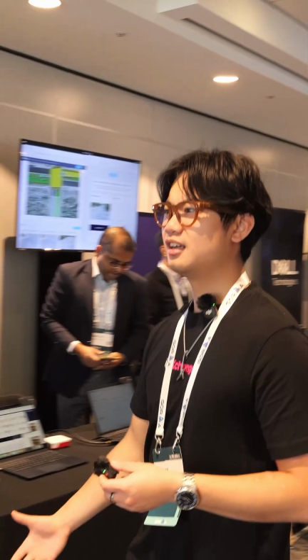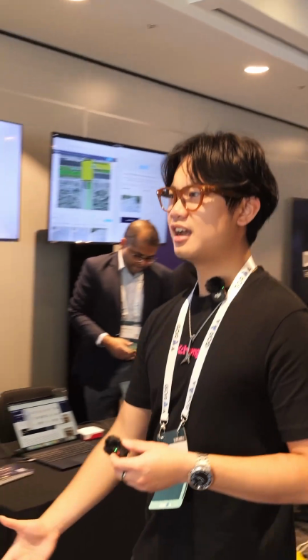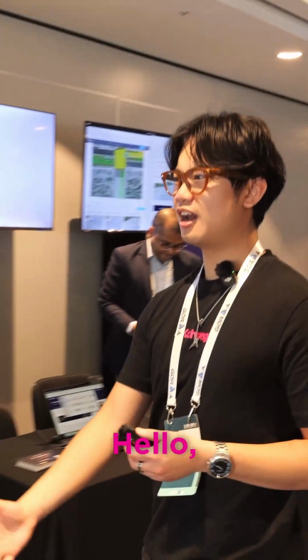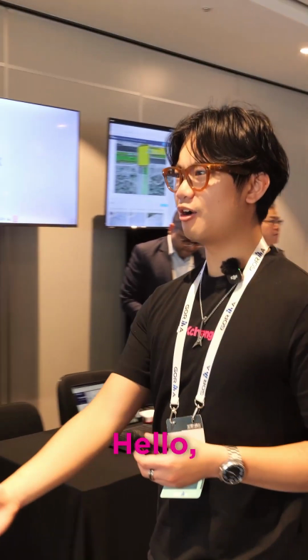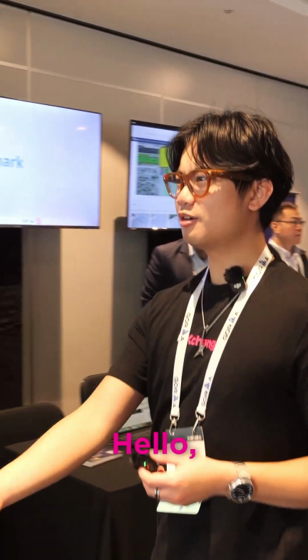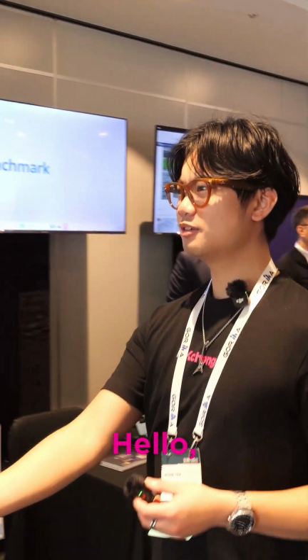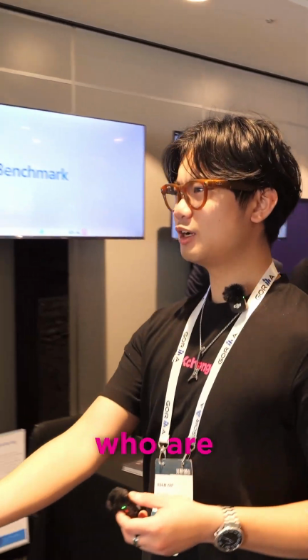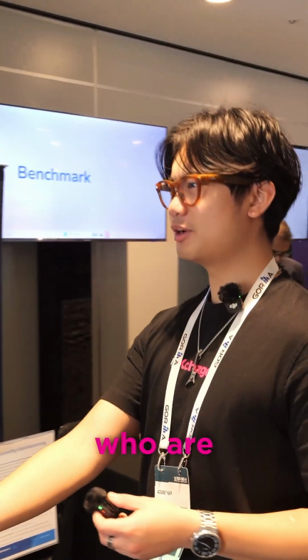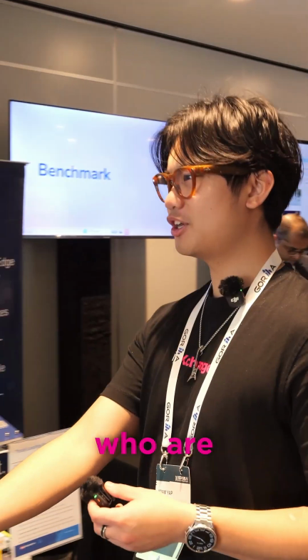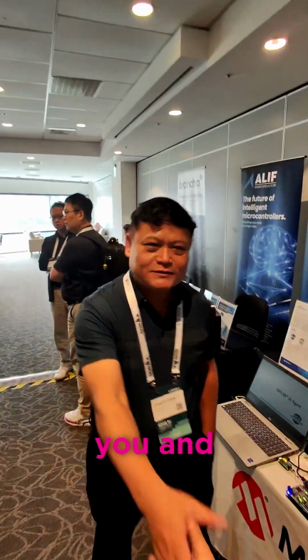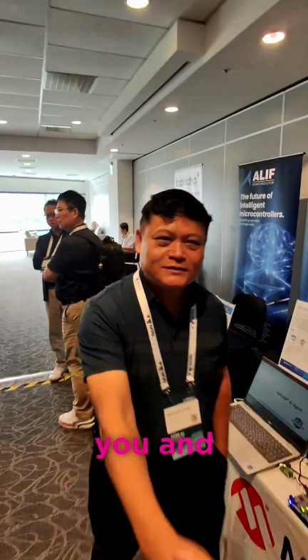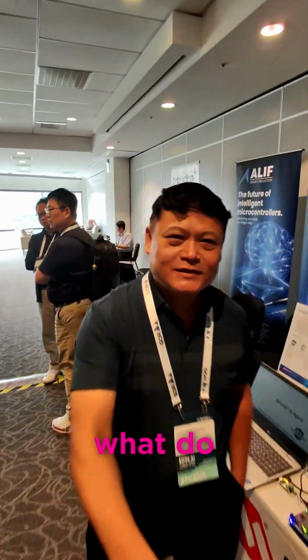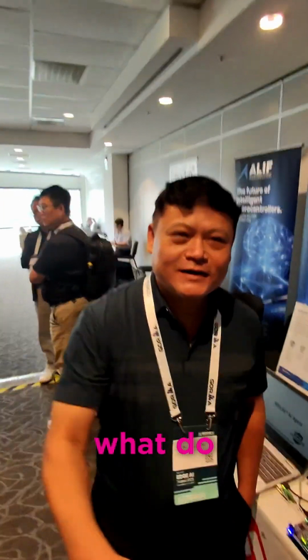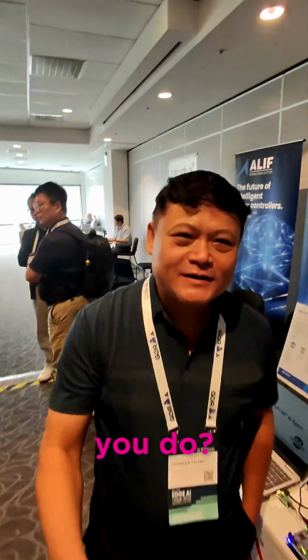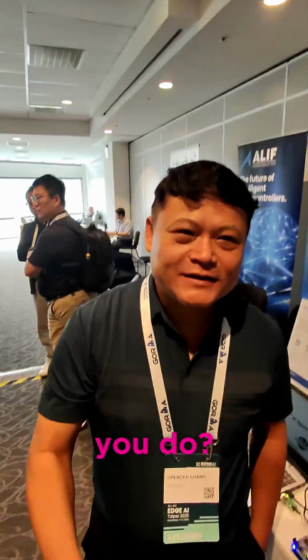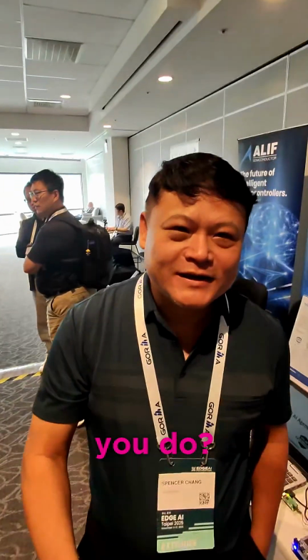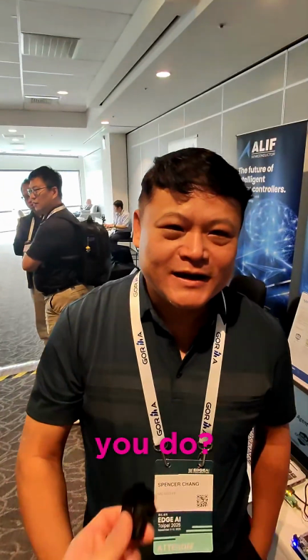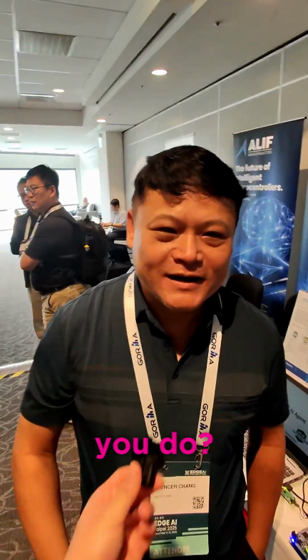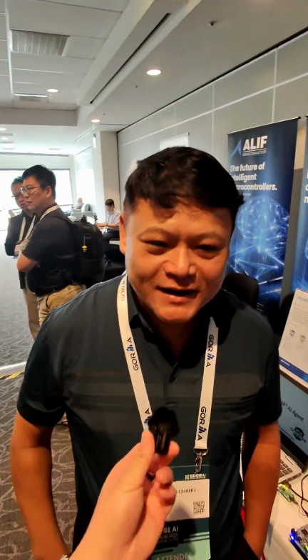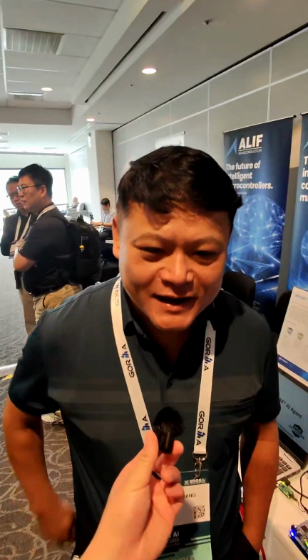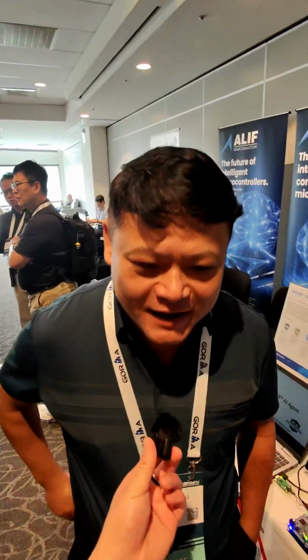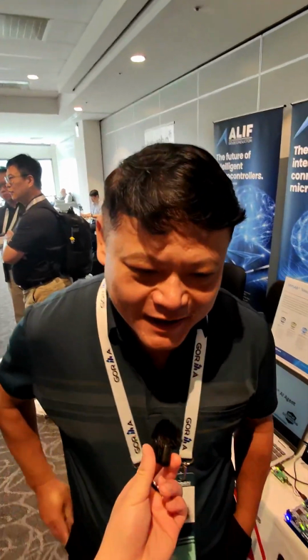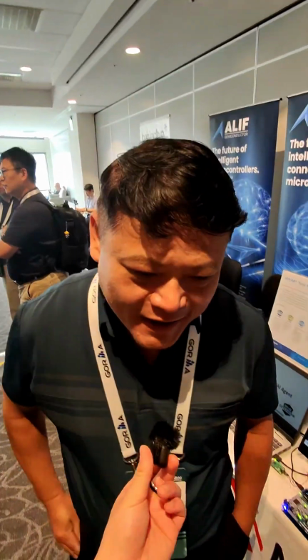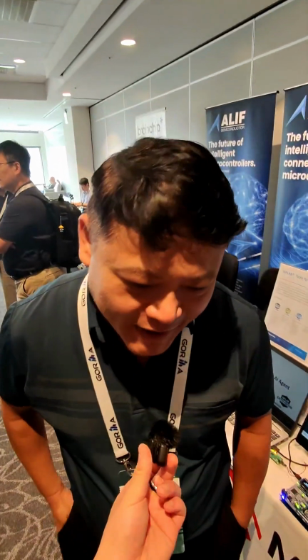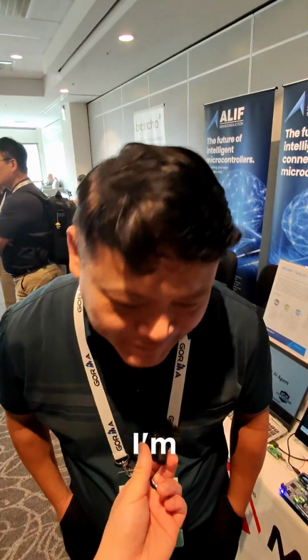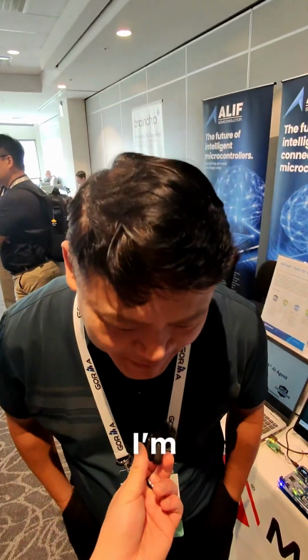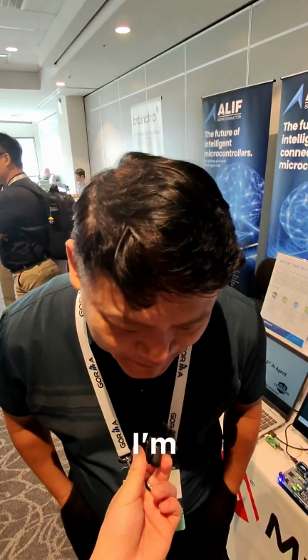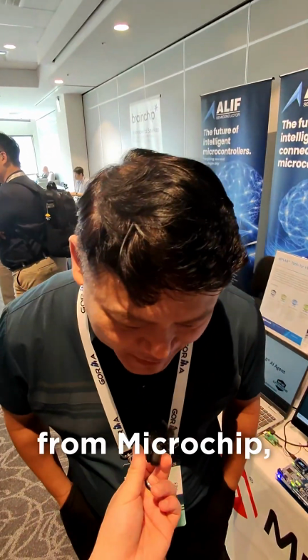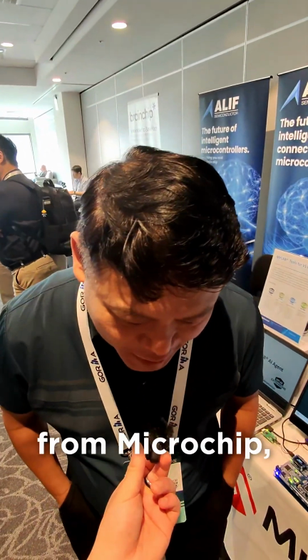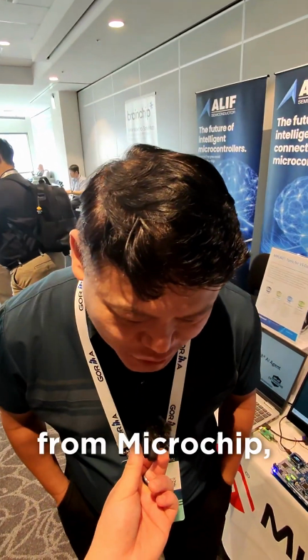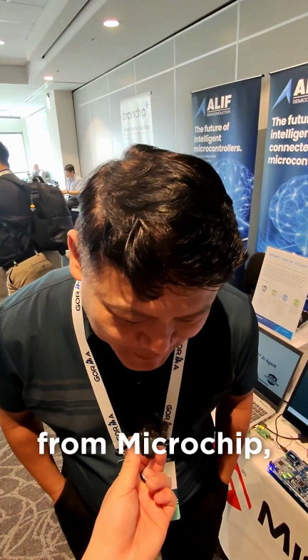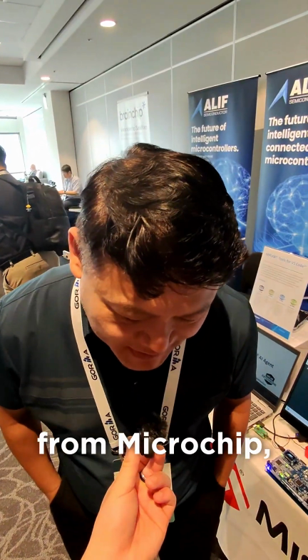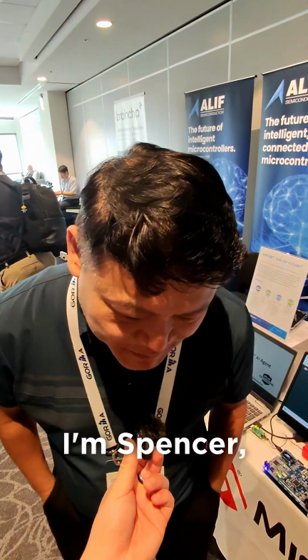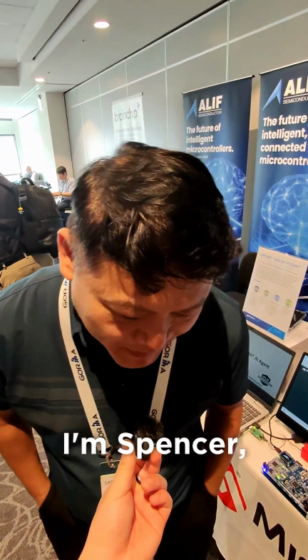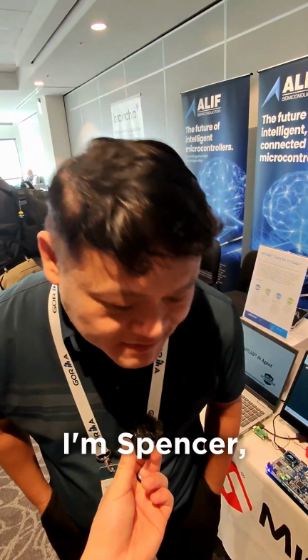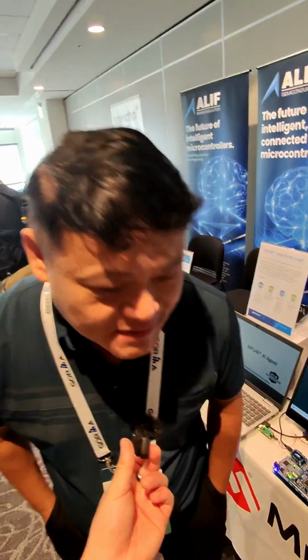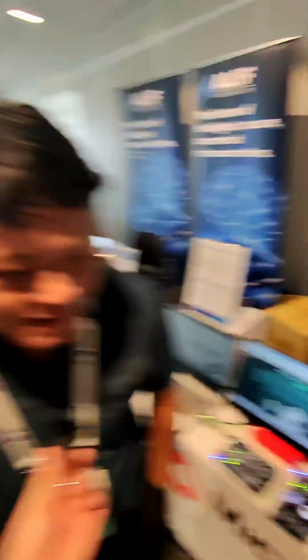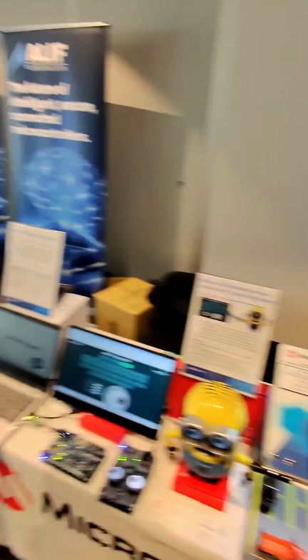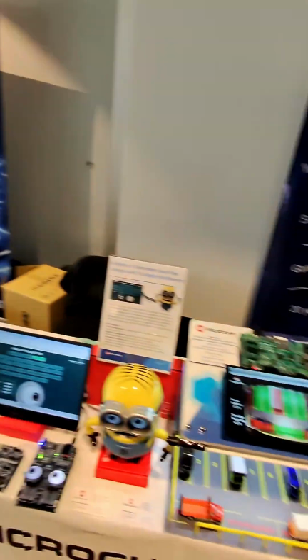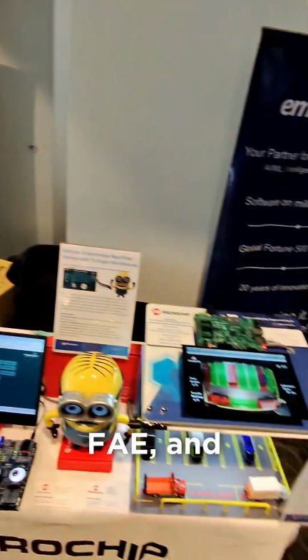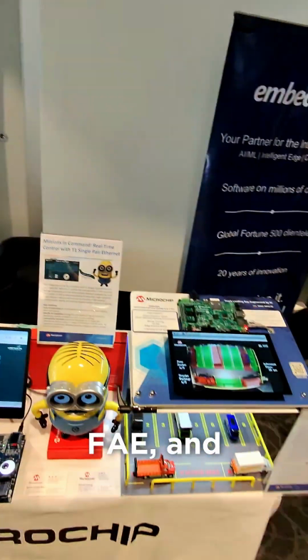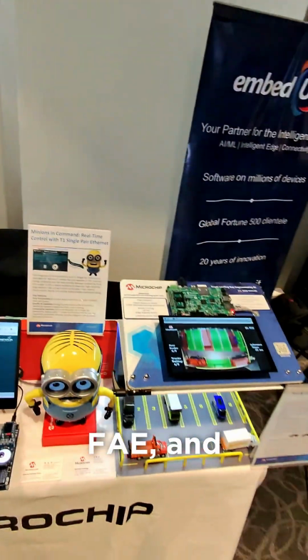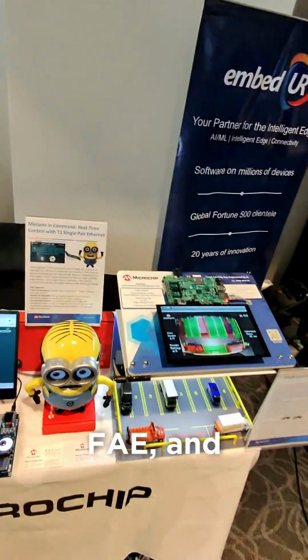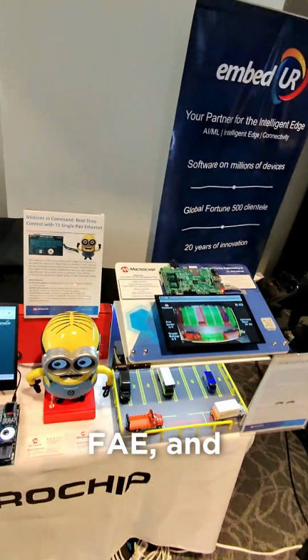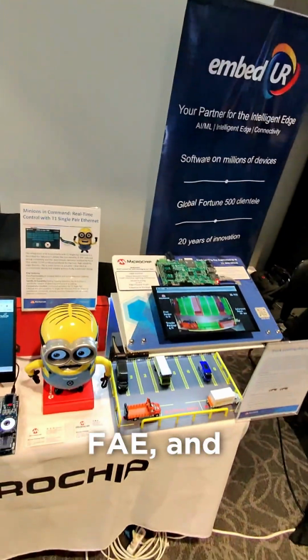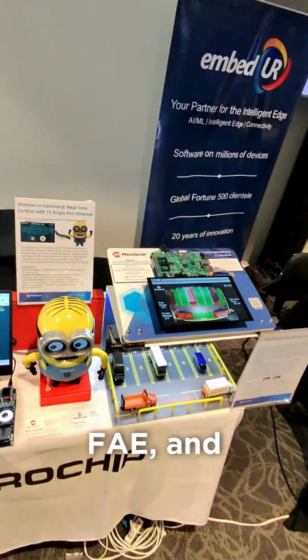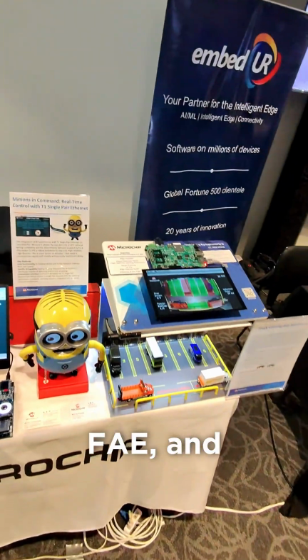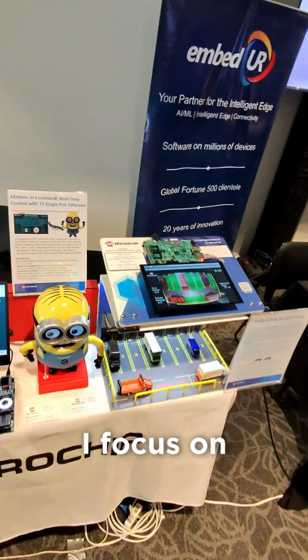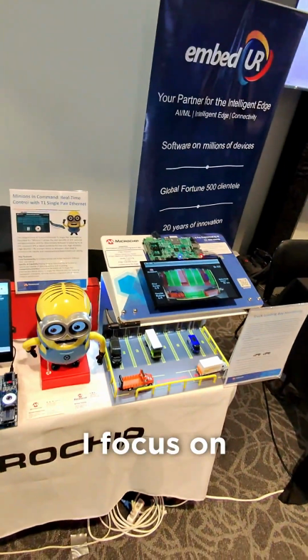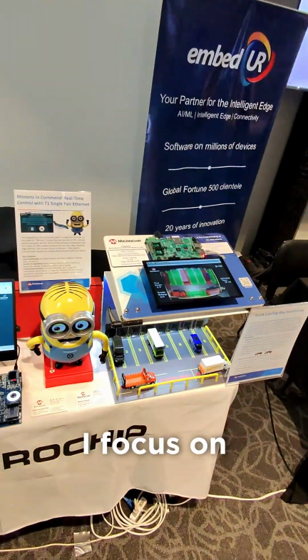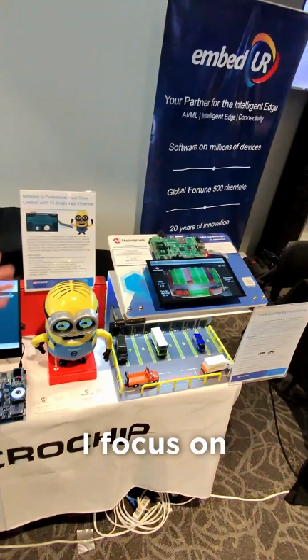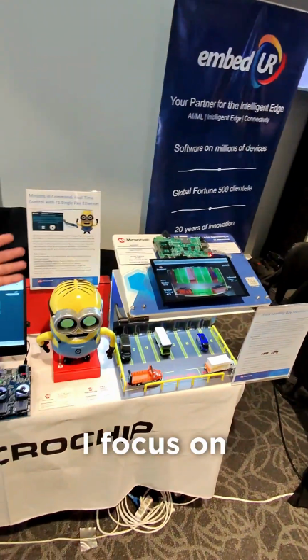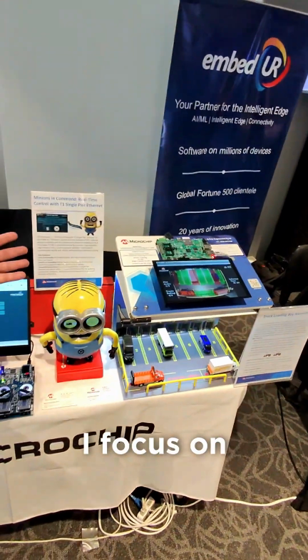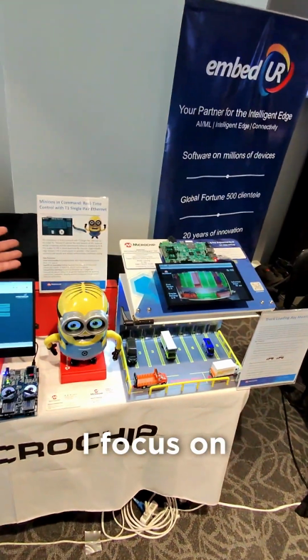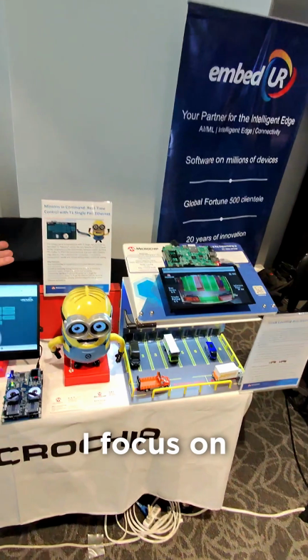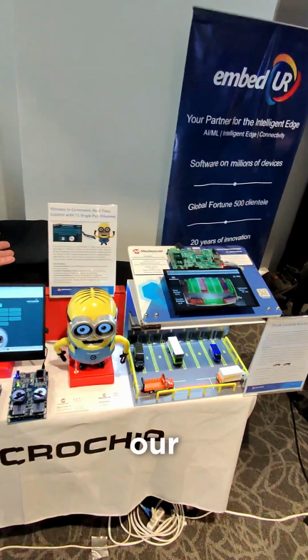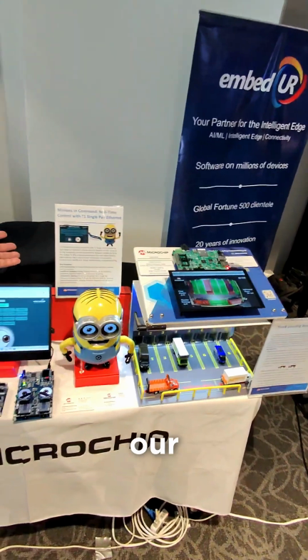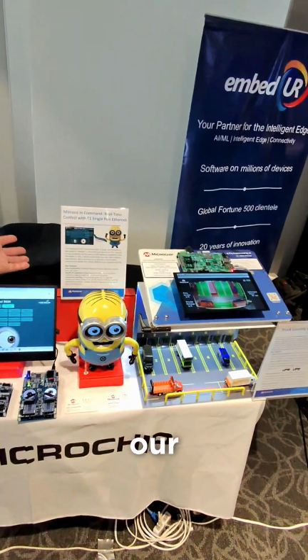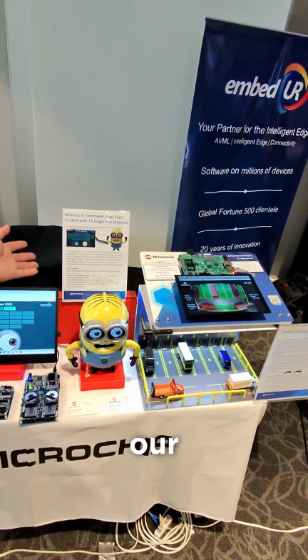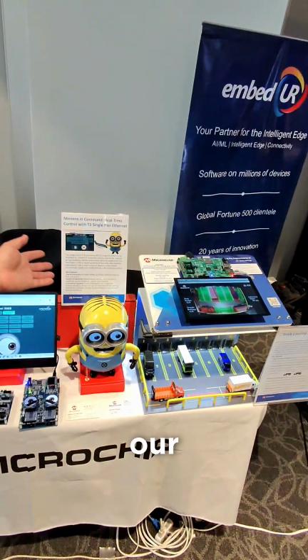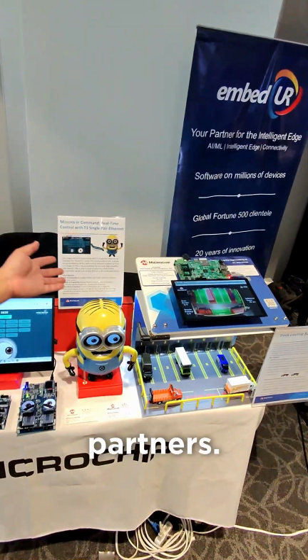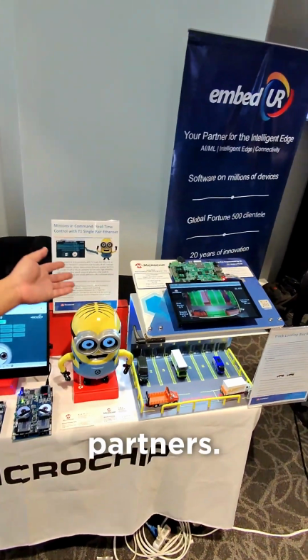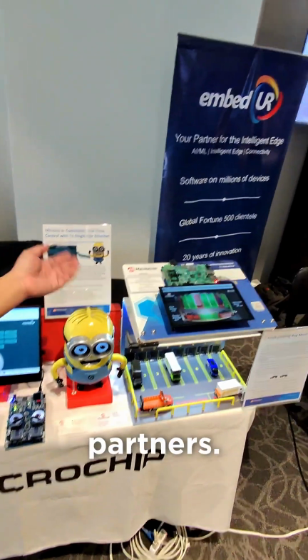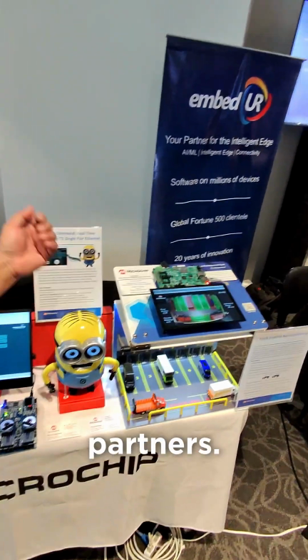Hello, who are you and what do you do? I'm Spencer from Microchip, FAA. I'm focused on our product.